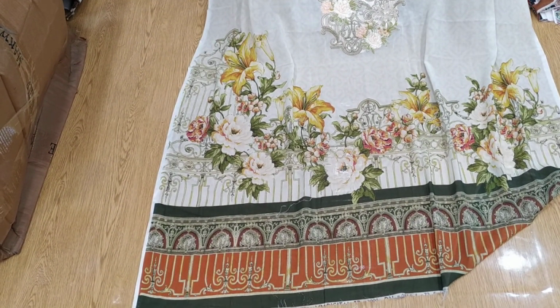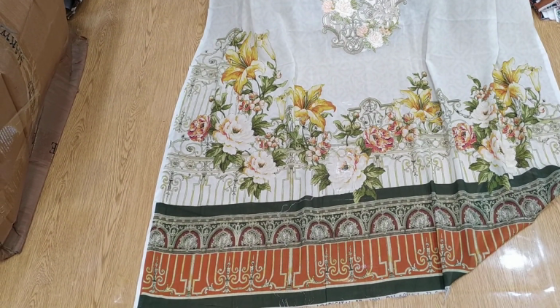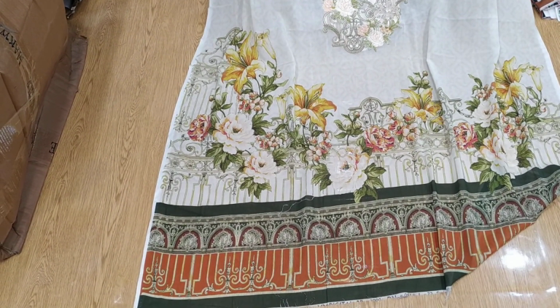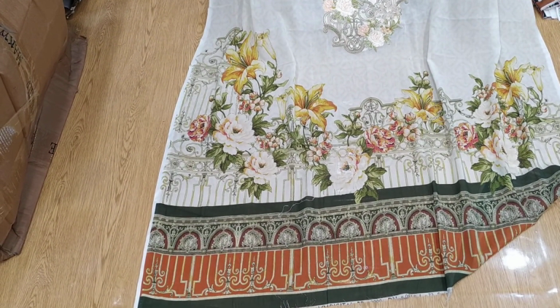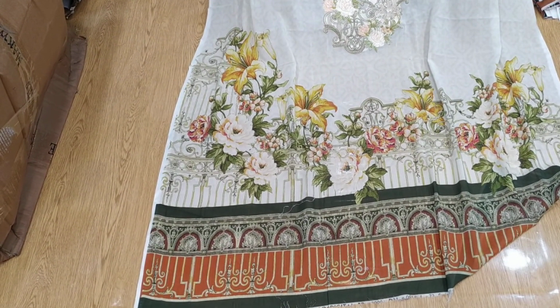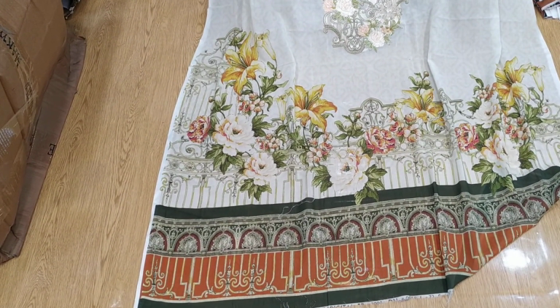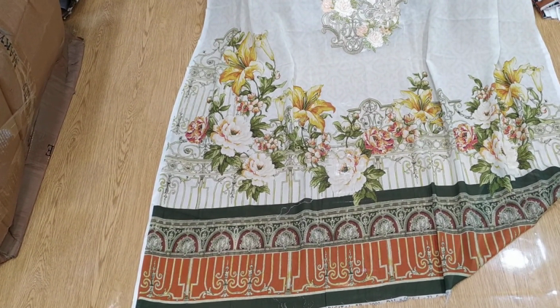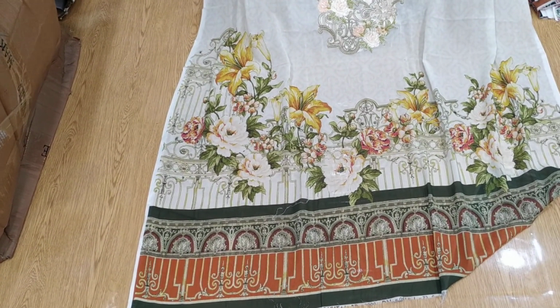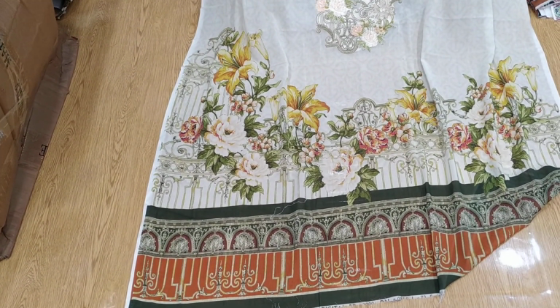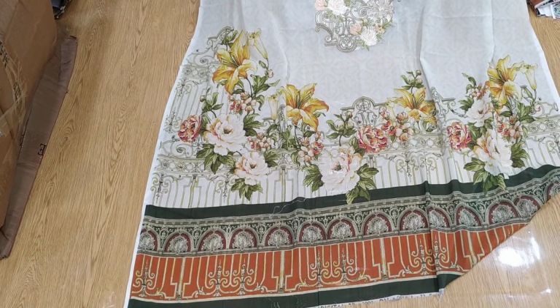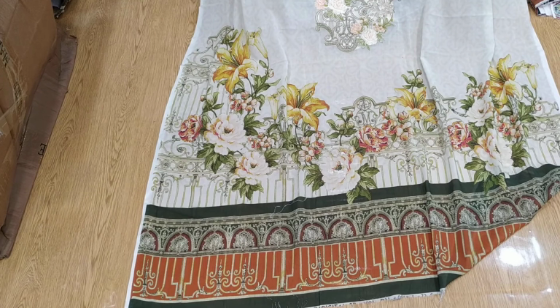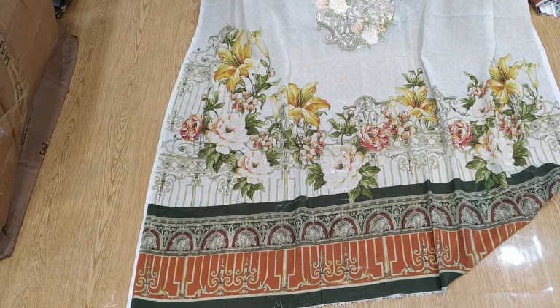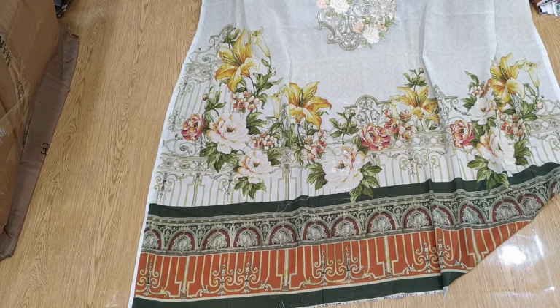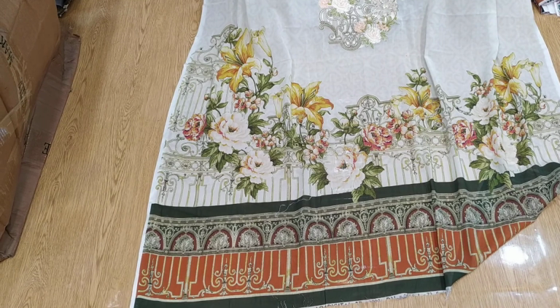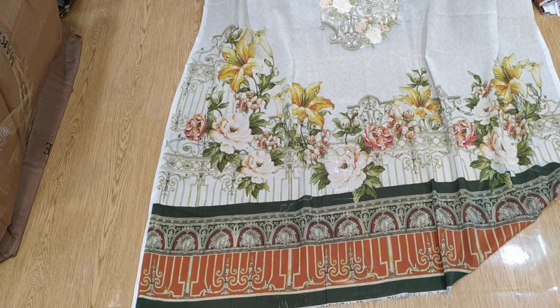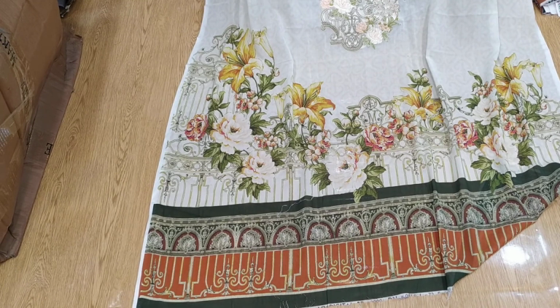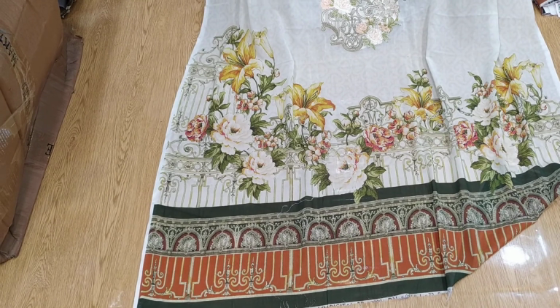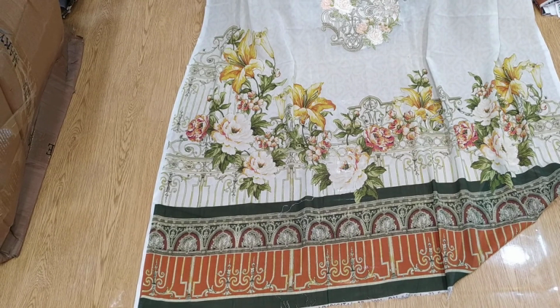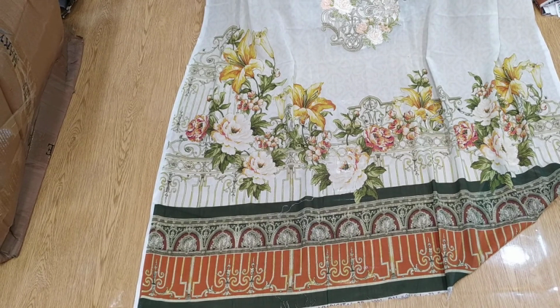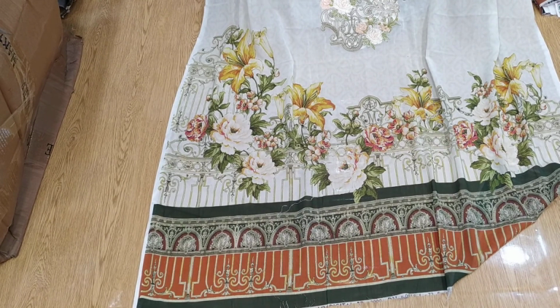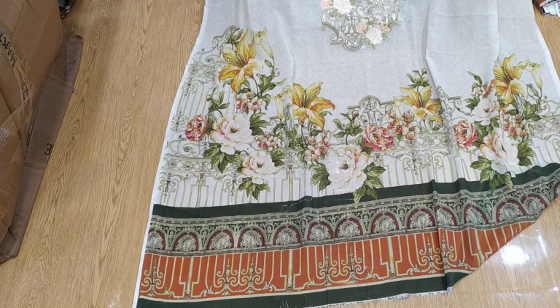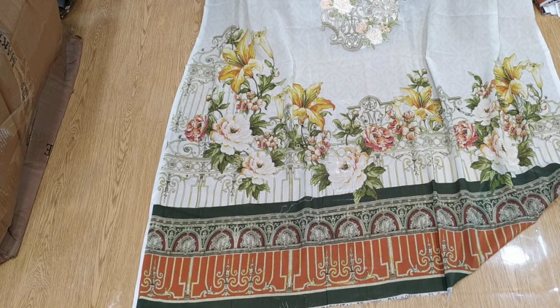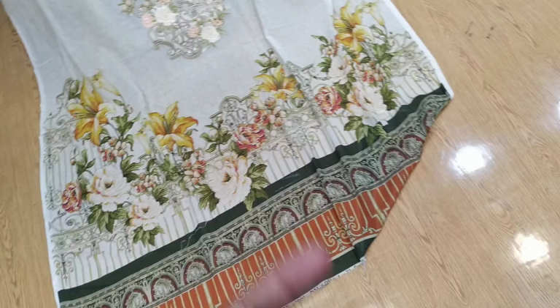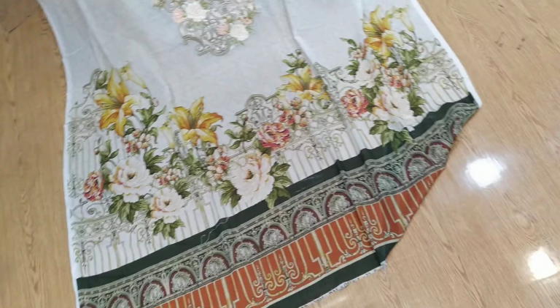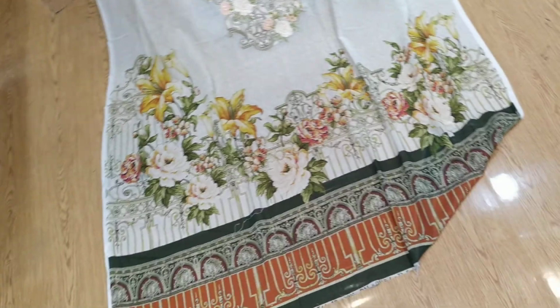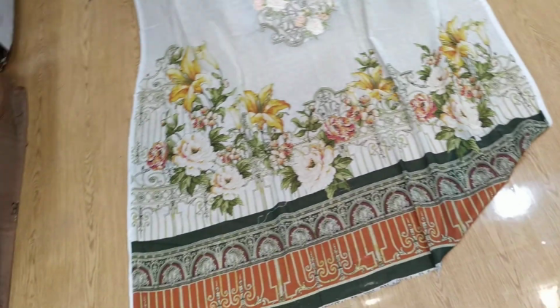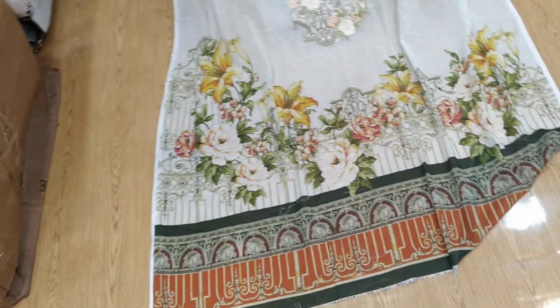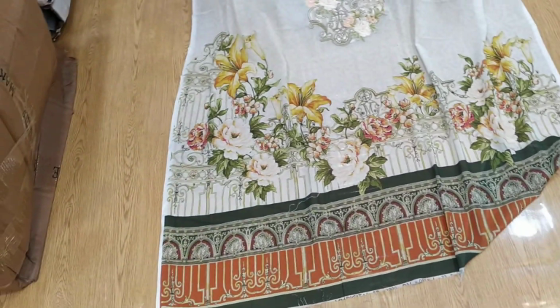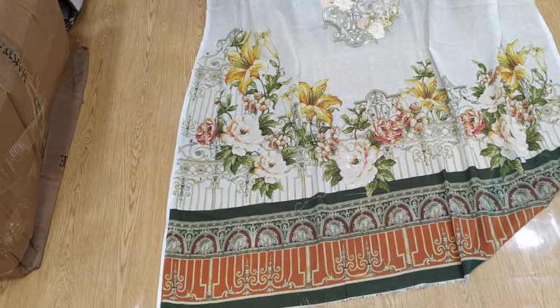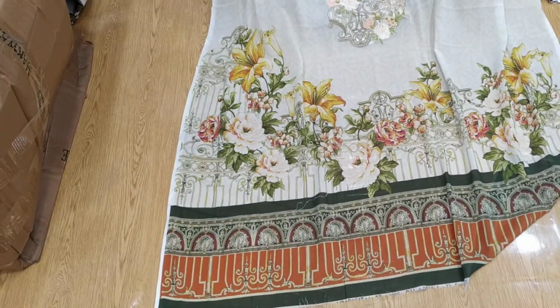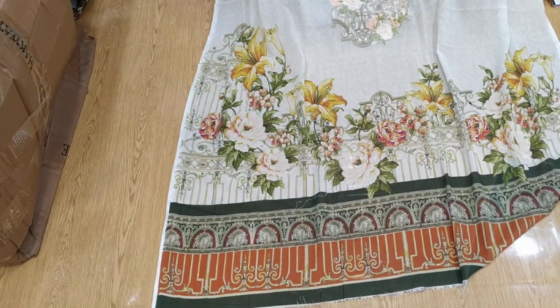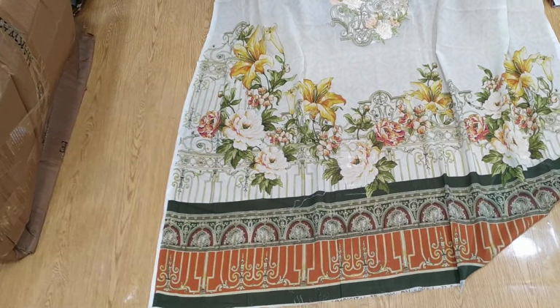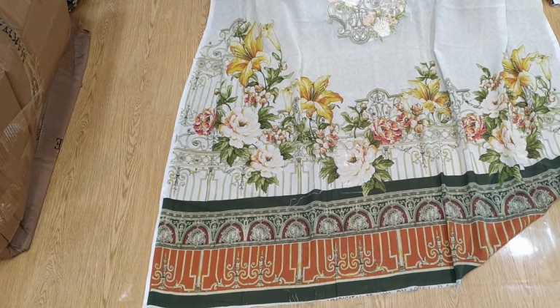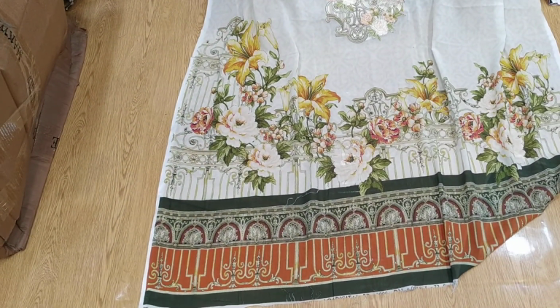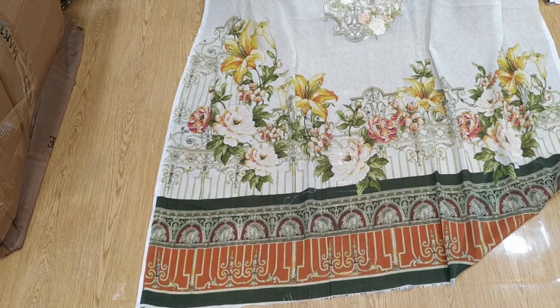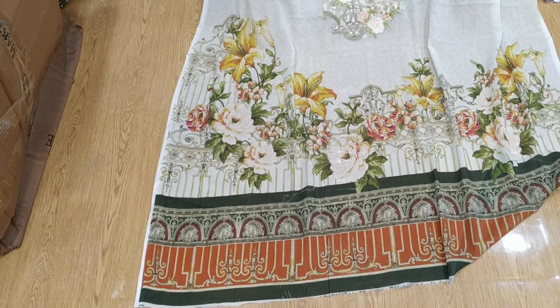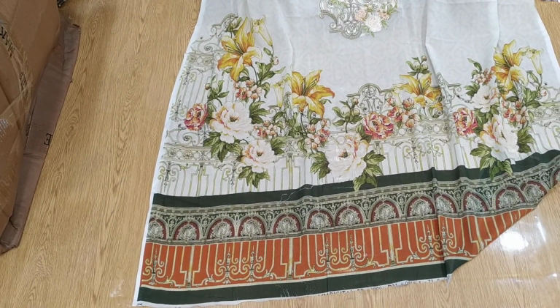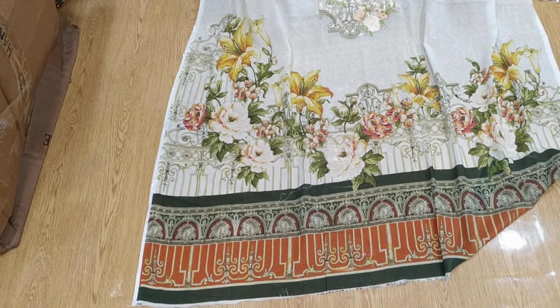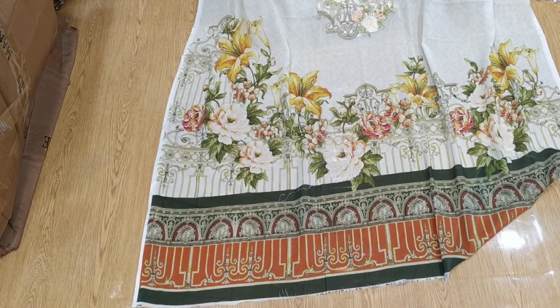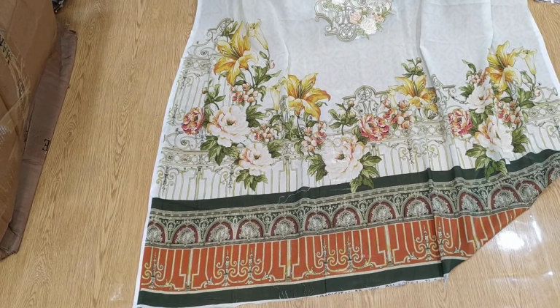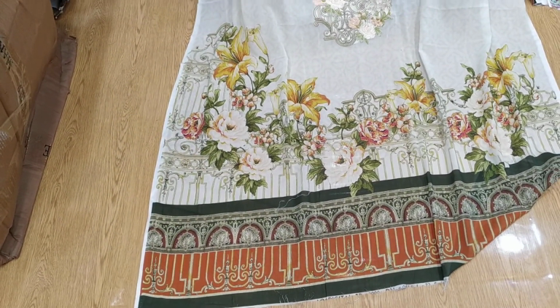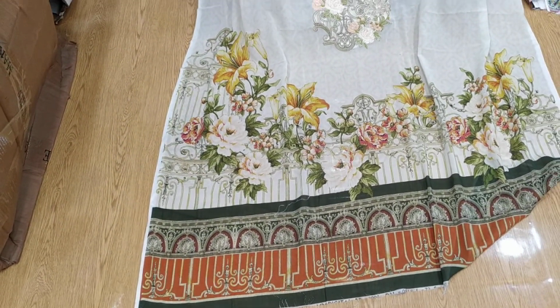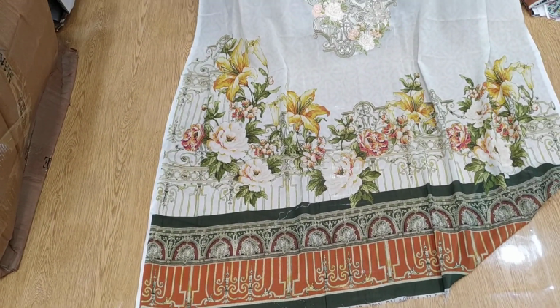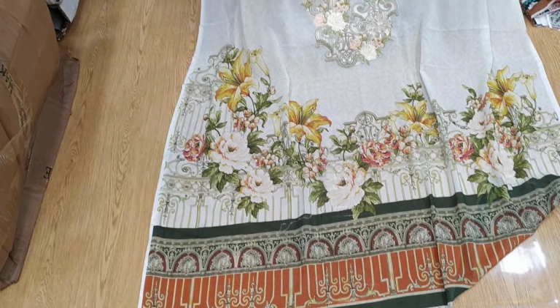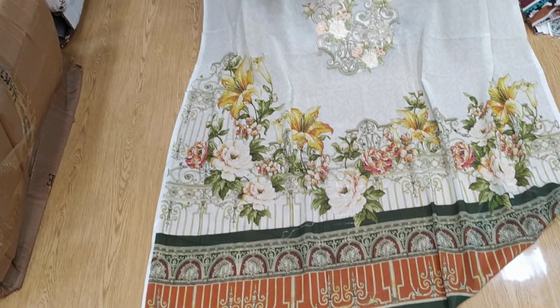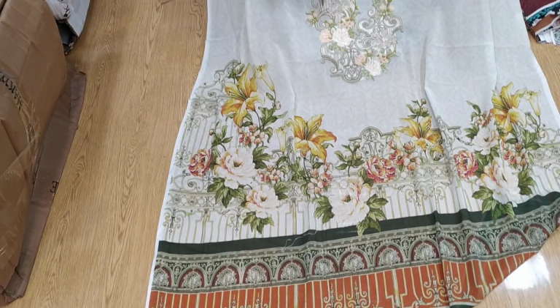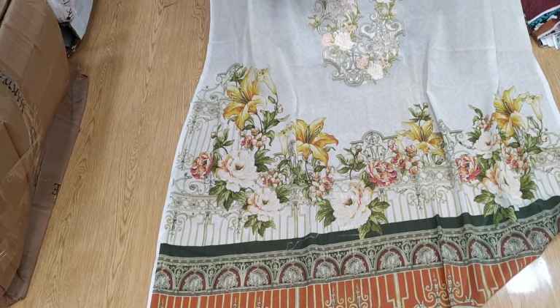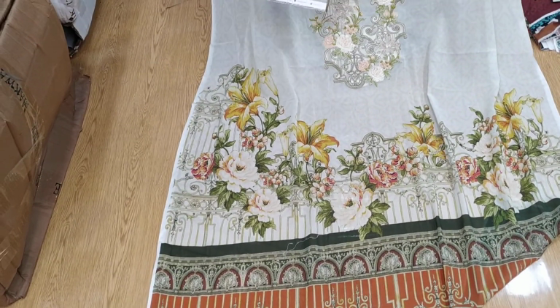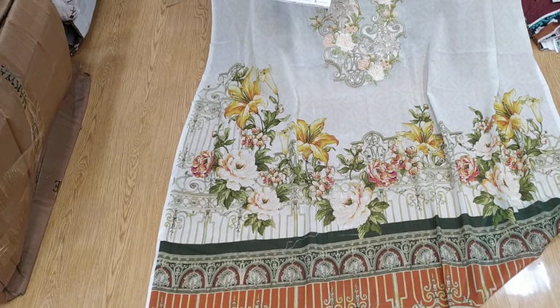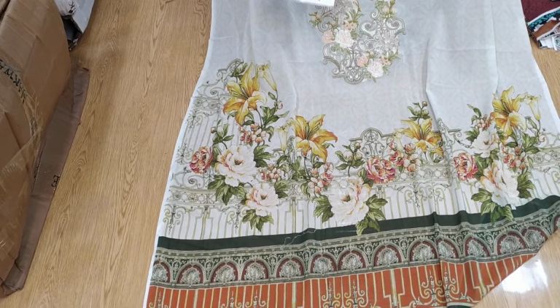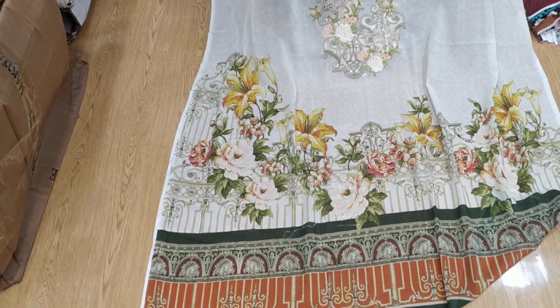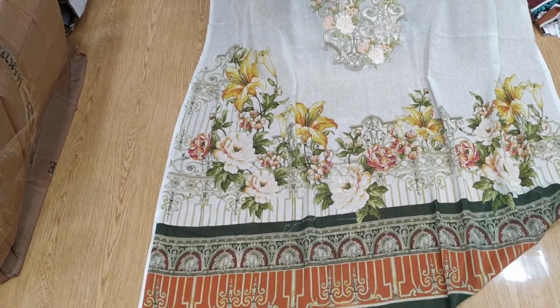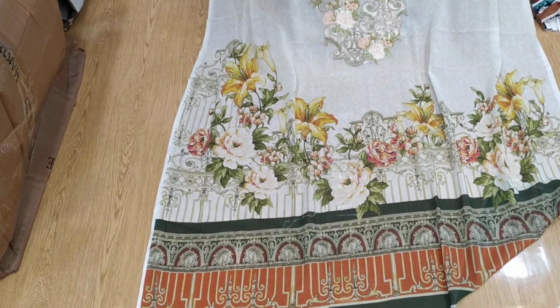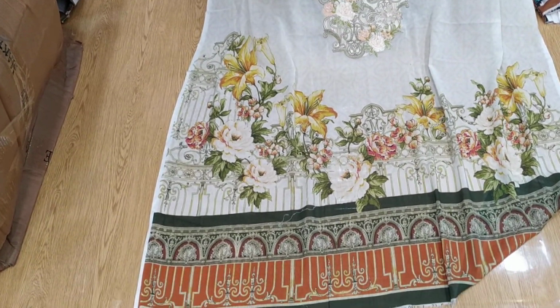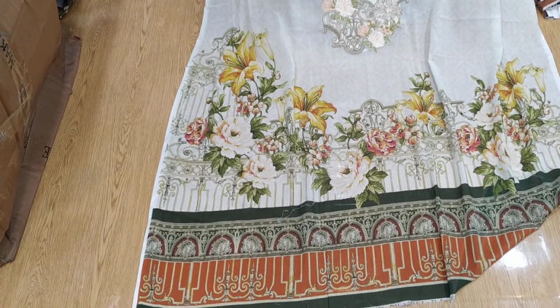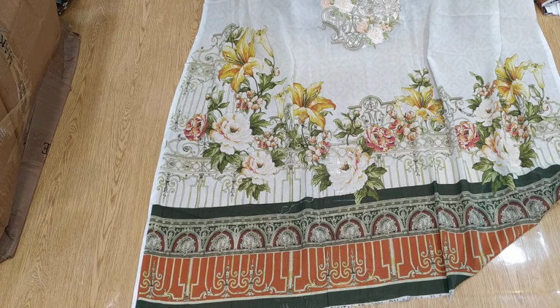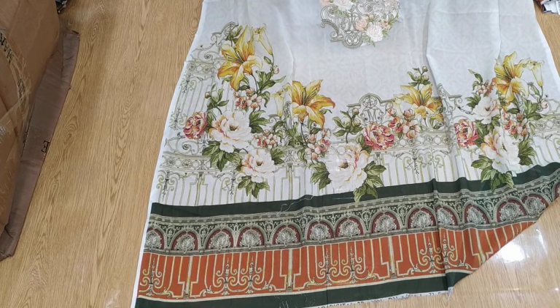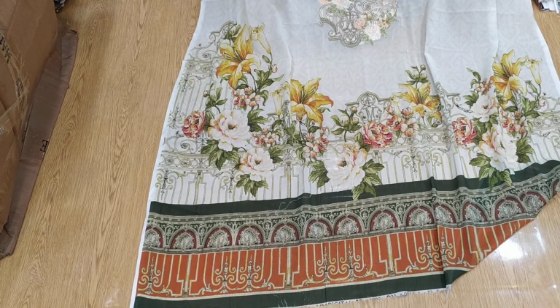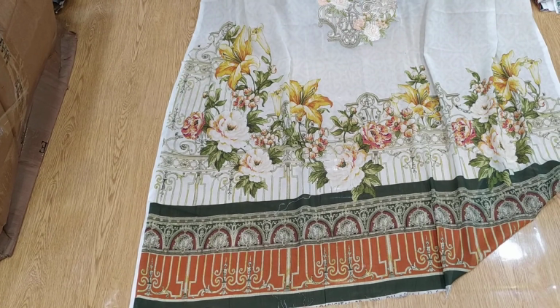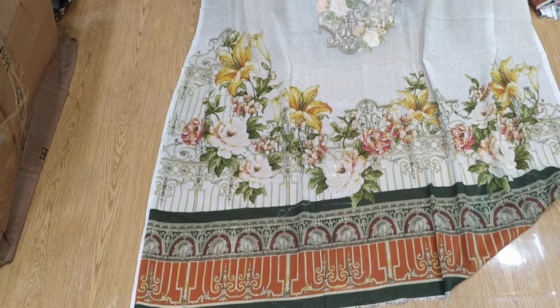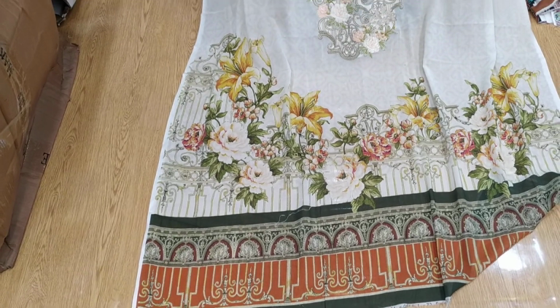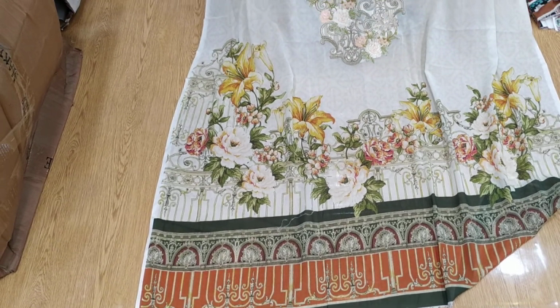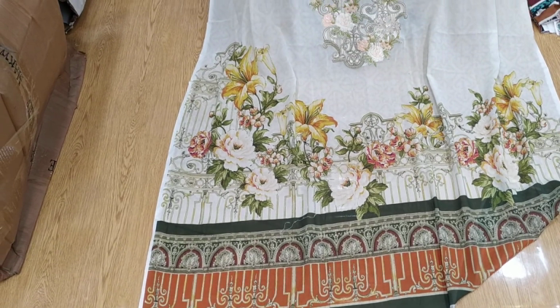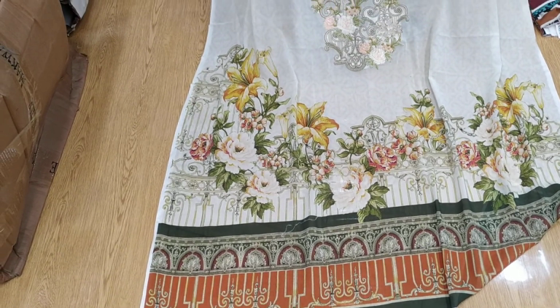Welcome back to my channel. Today I am going to show you a new designer. This is an original shampoo from Pakistan.